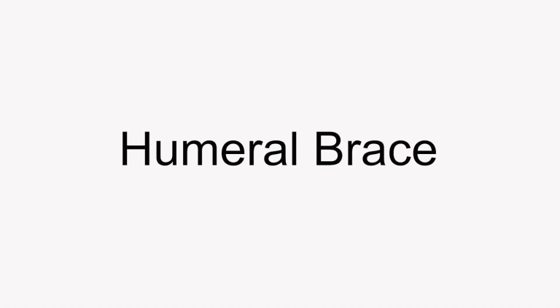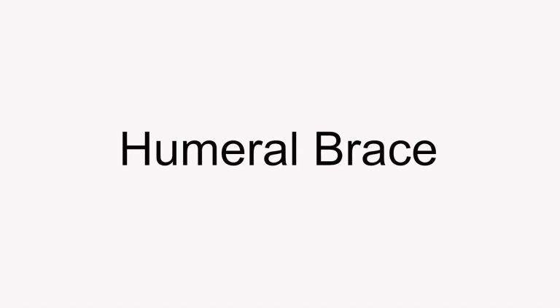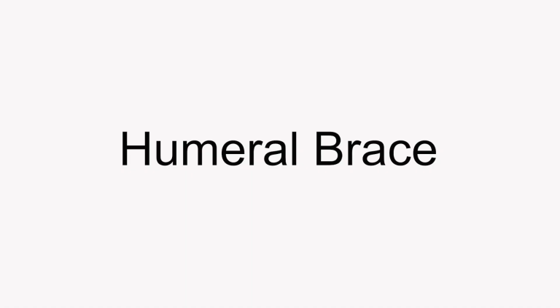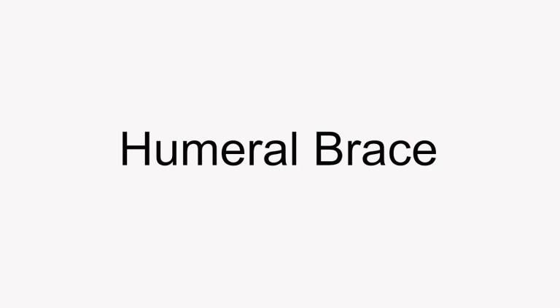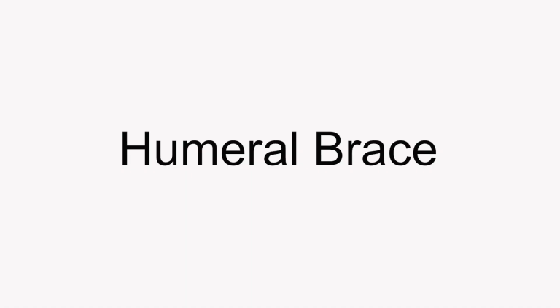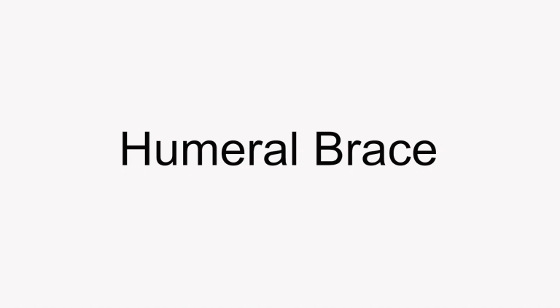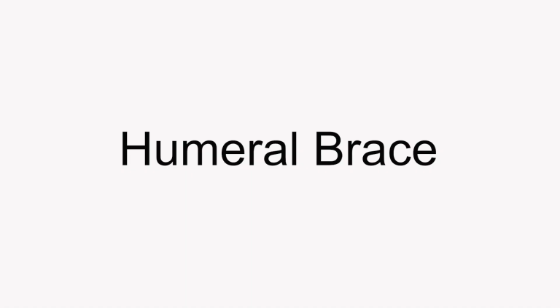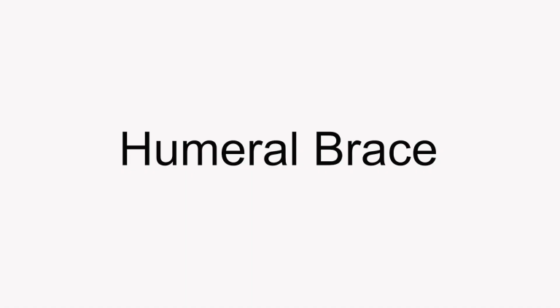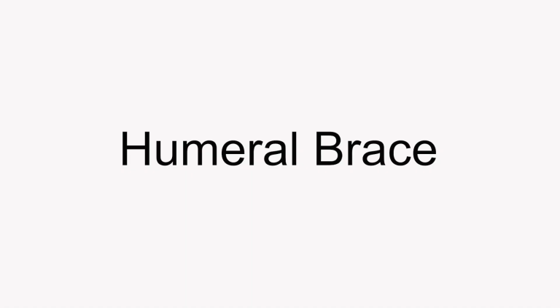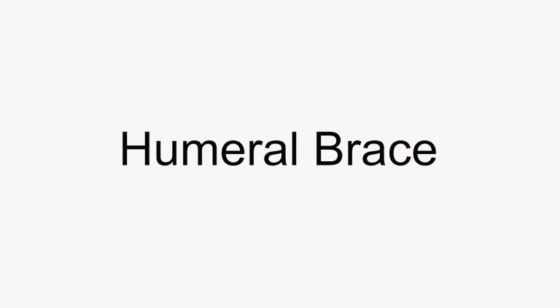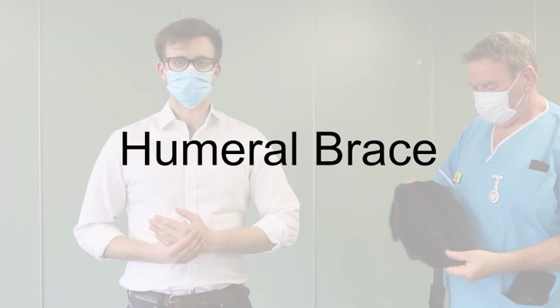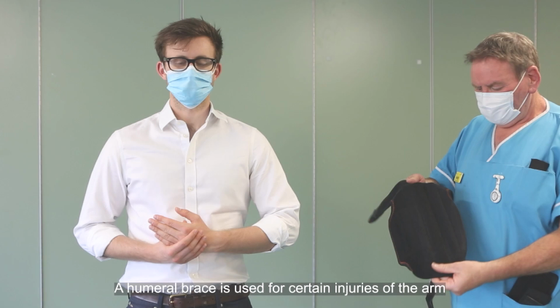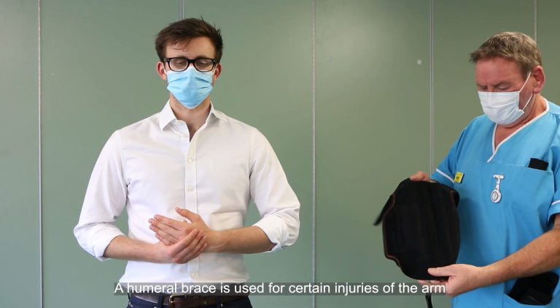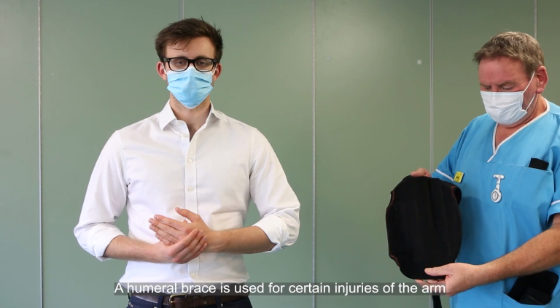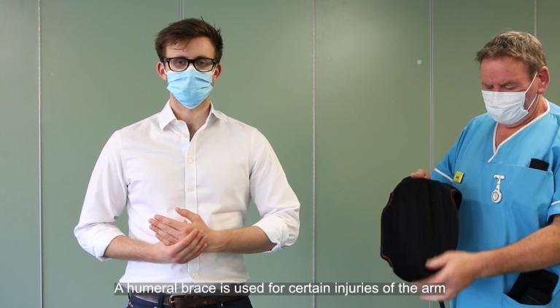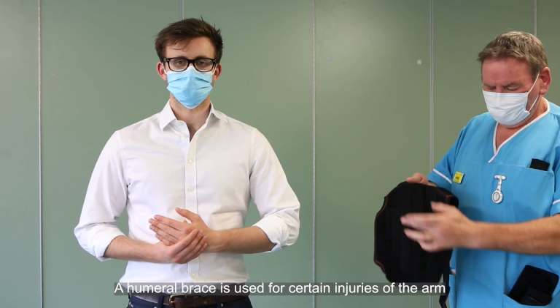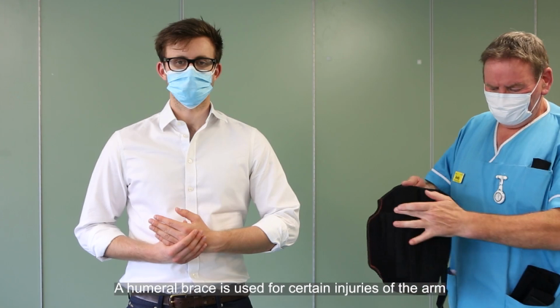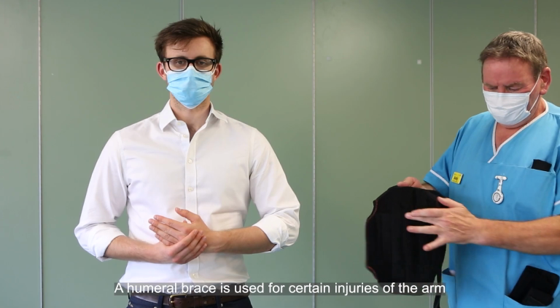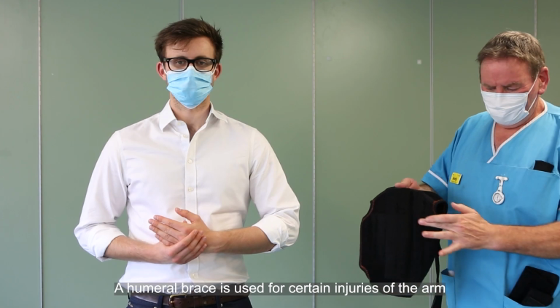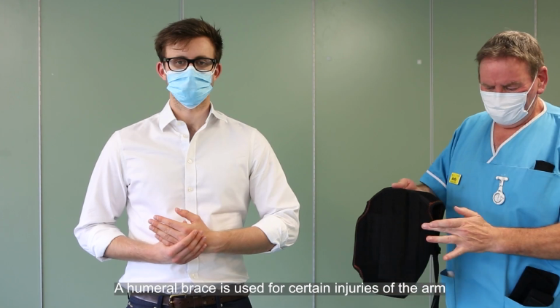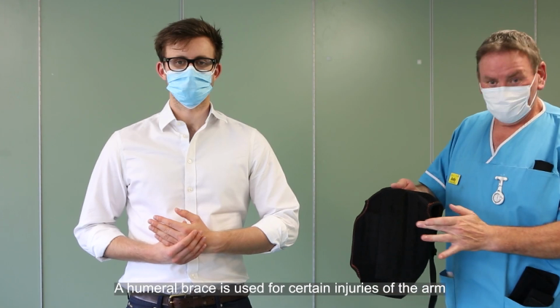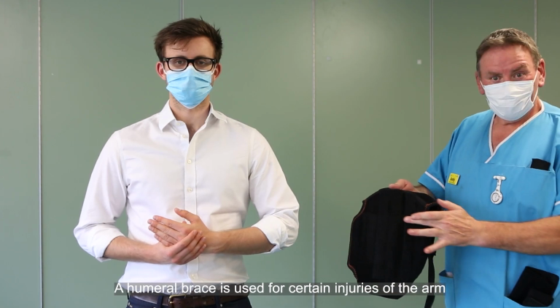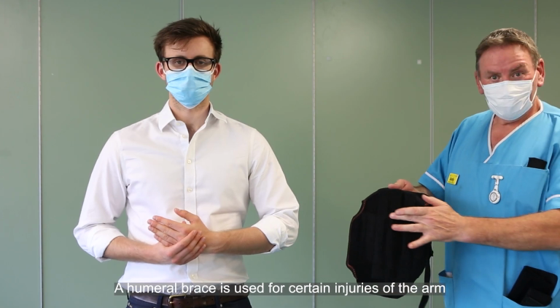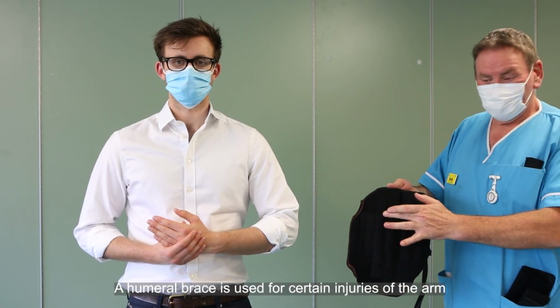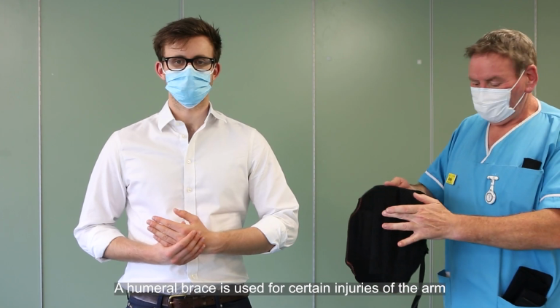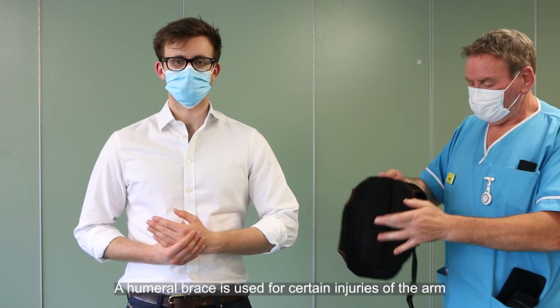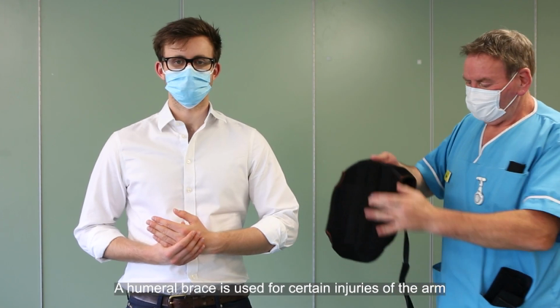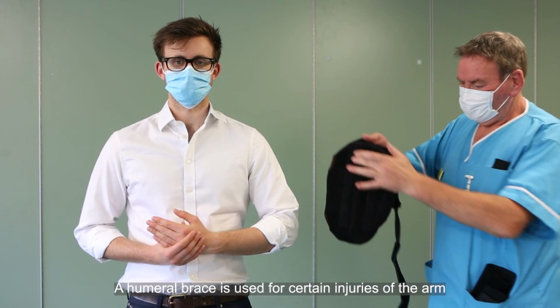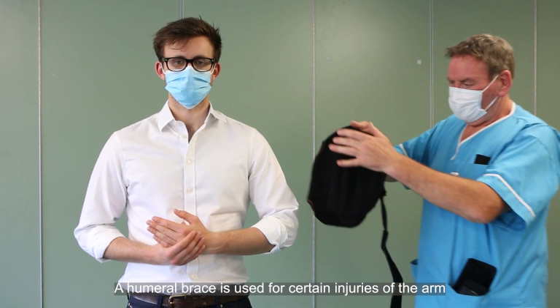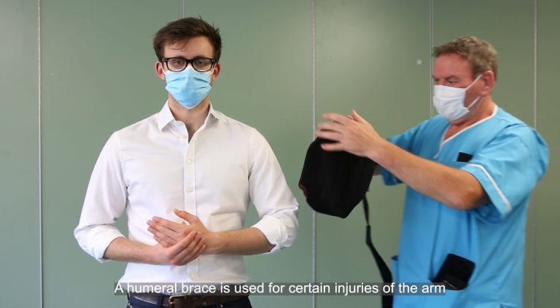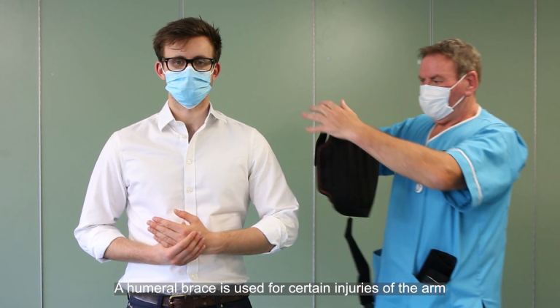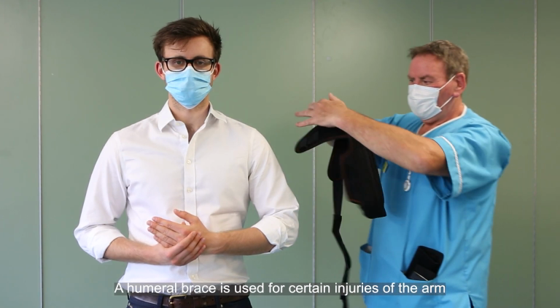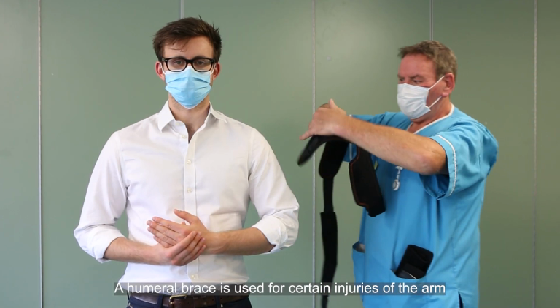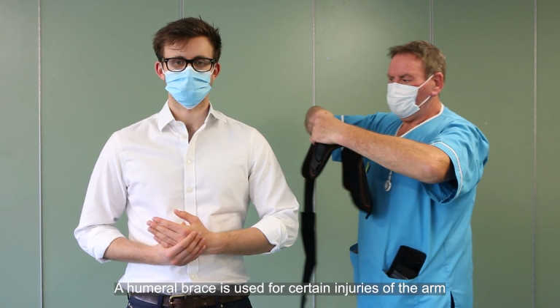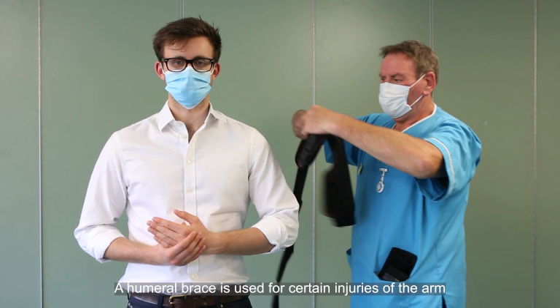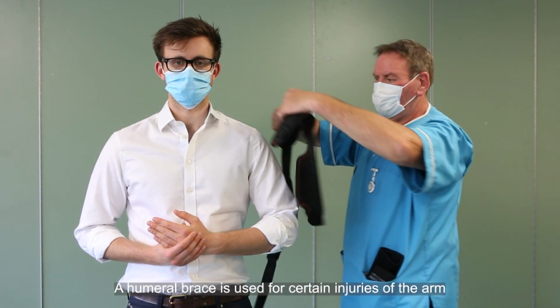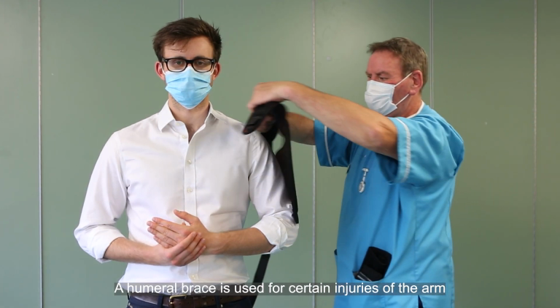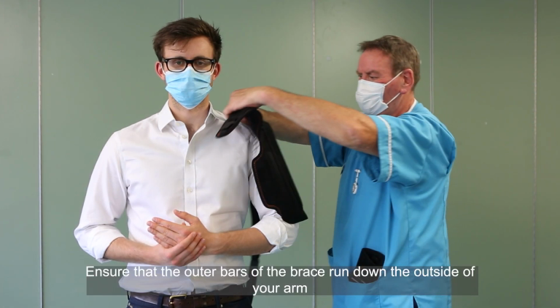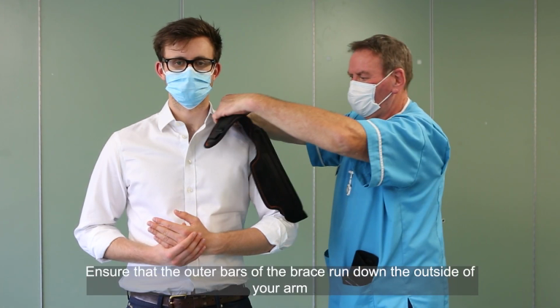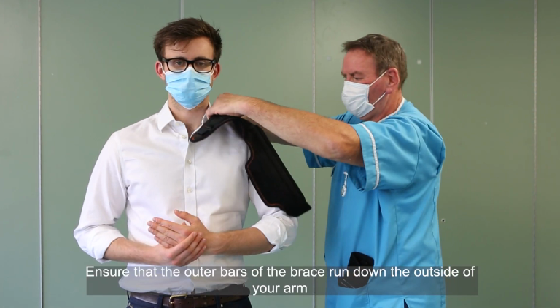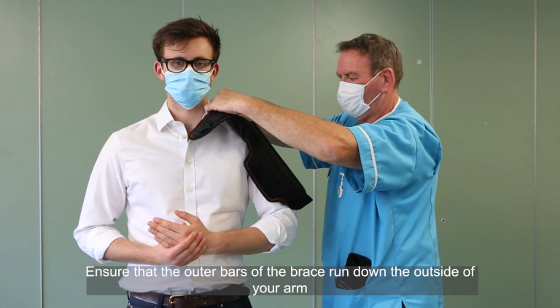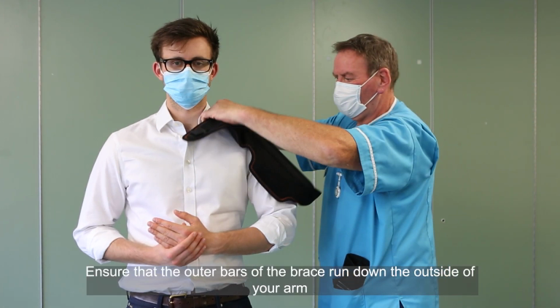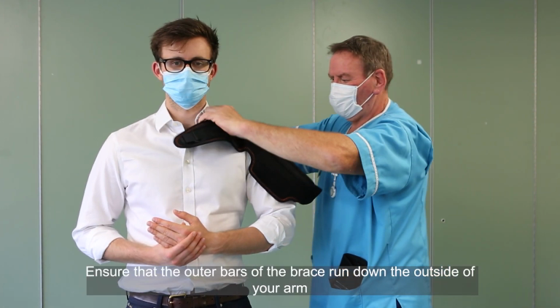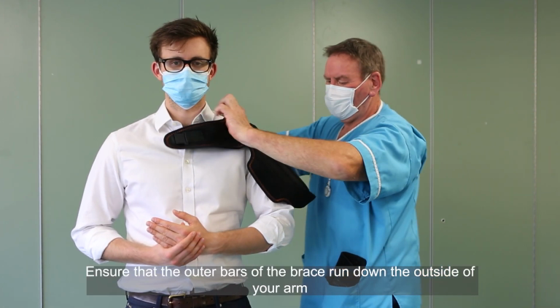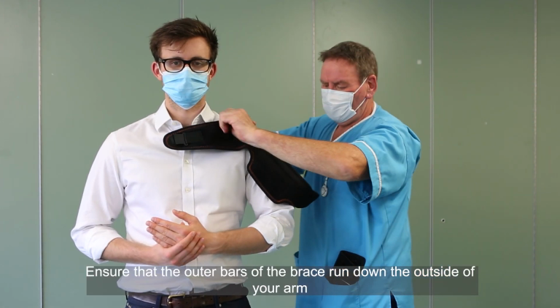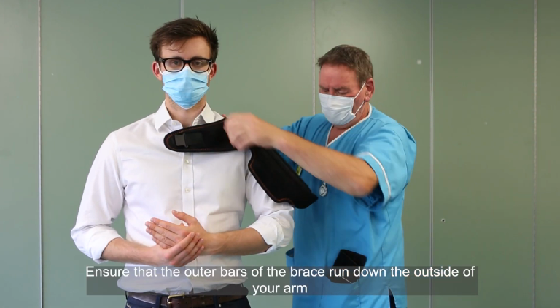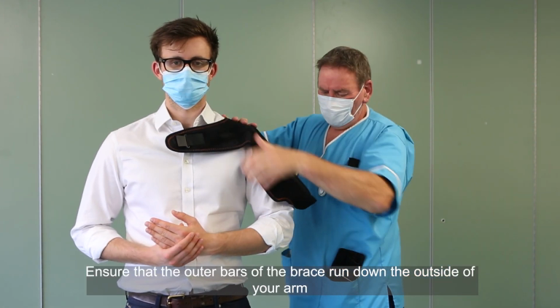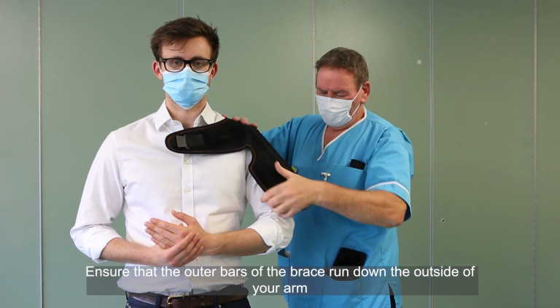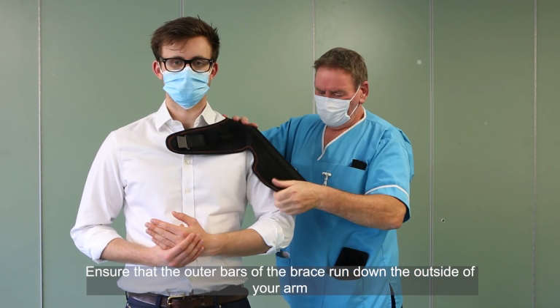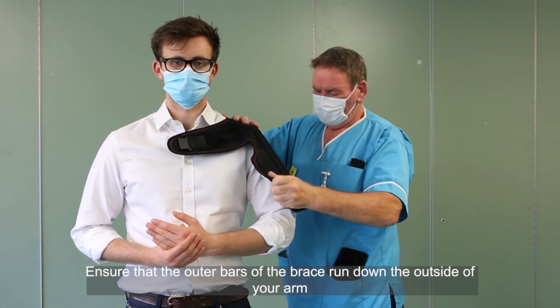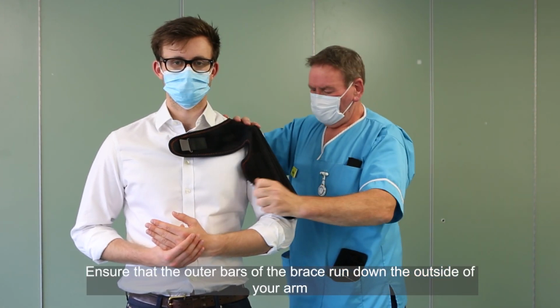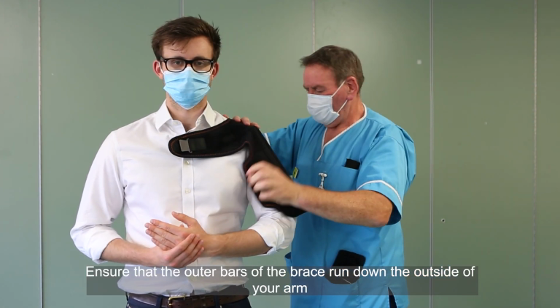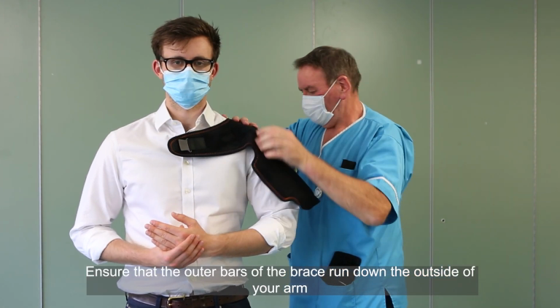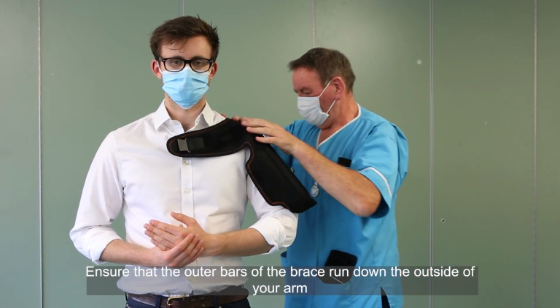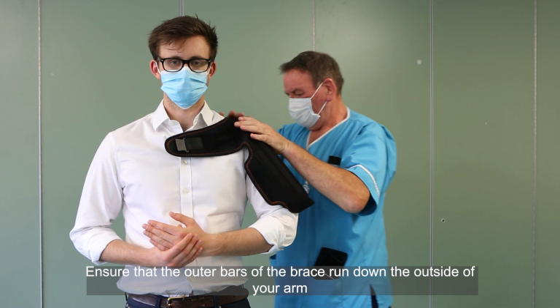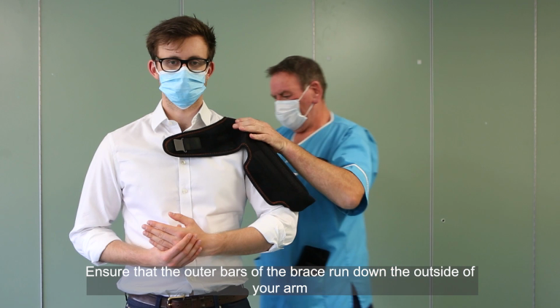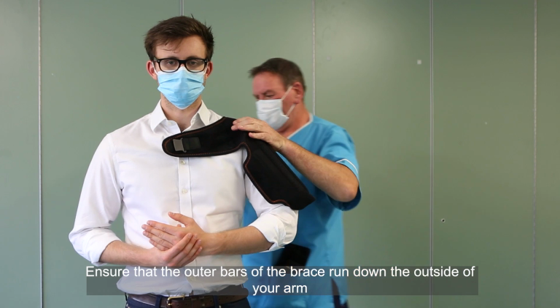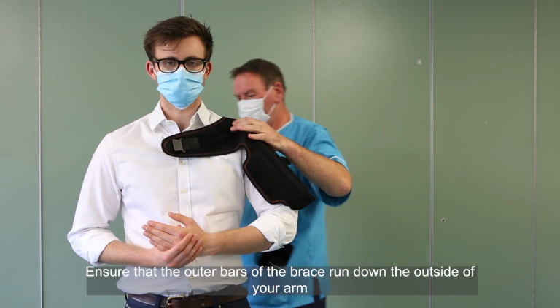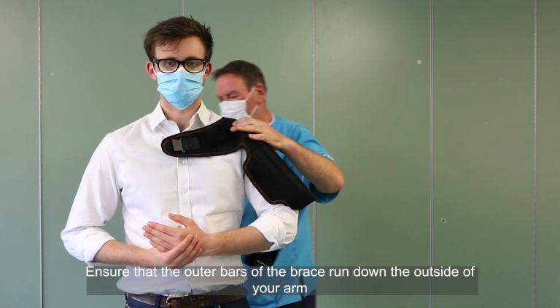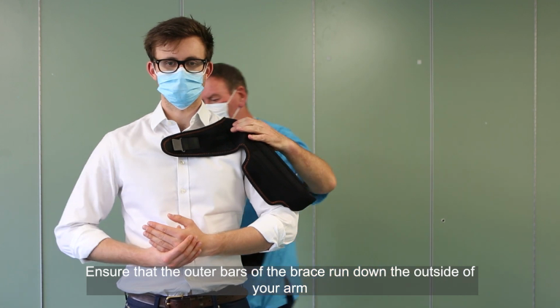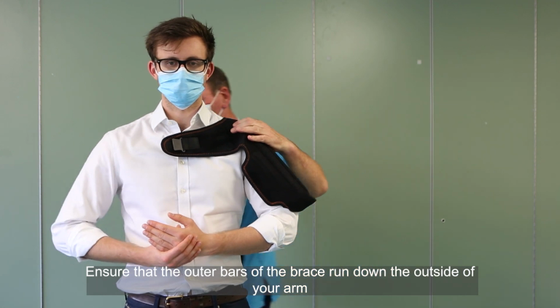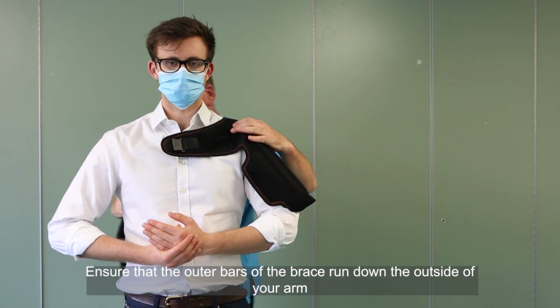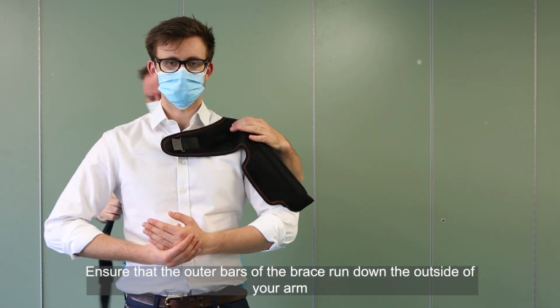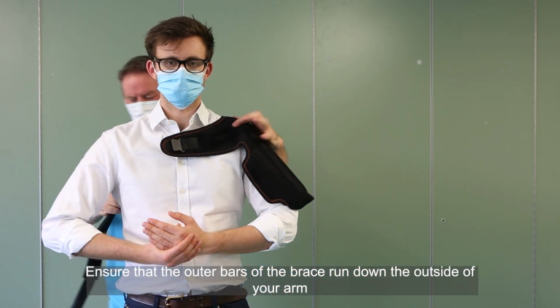Humeral brace. A humeral brace is used for certain injuries of the arm. Ensure the outer bars of the brace run down the outside of your arm.